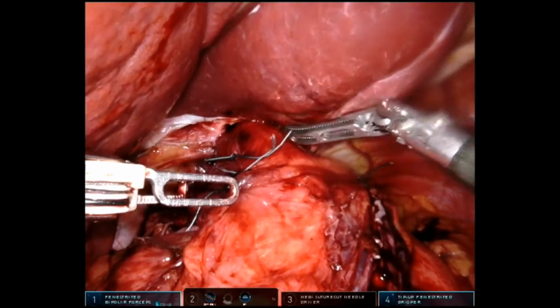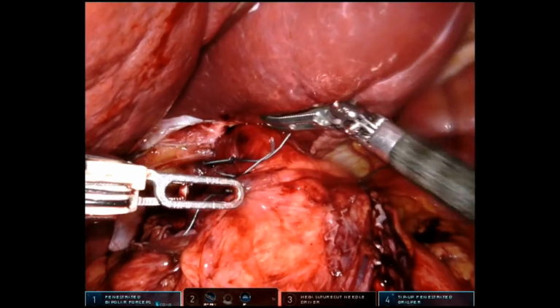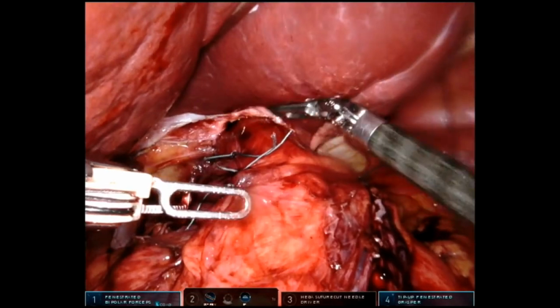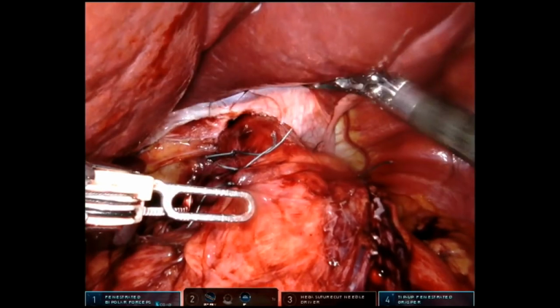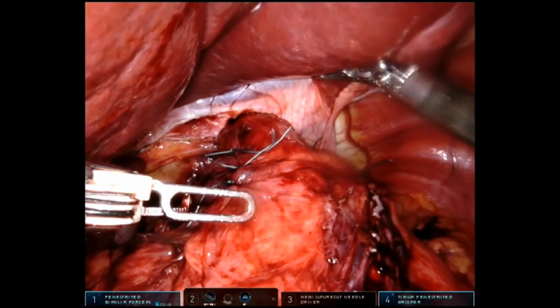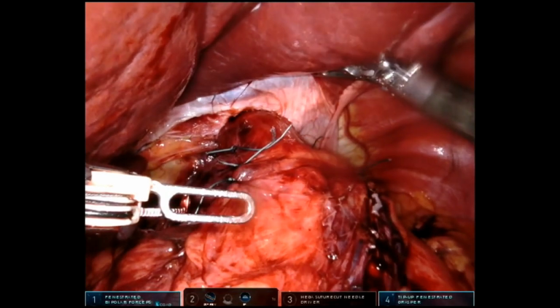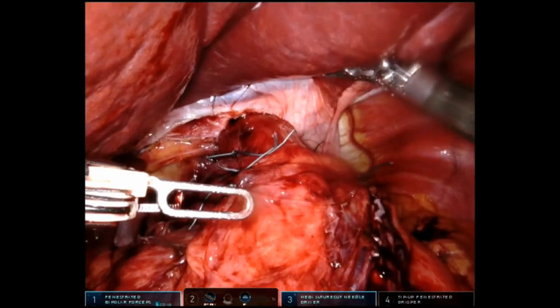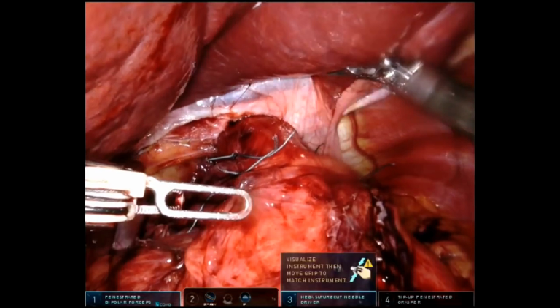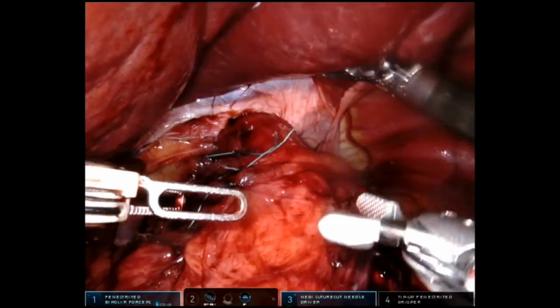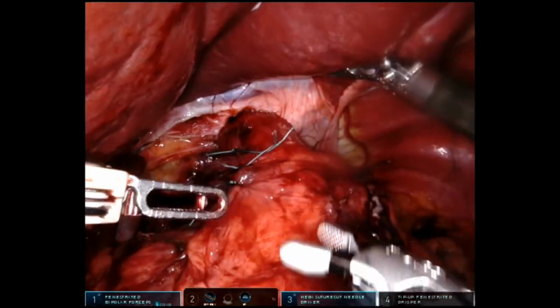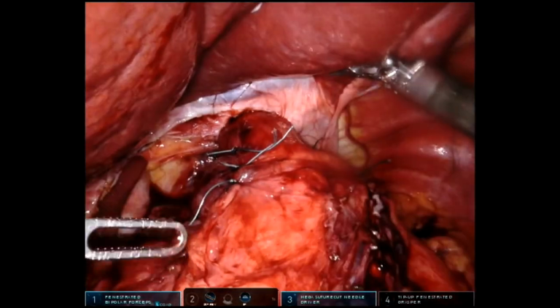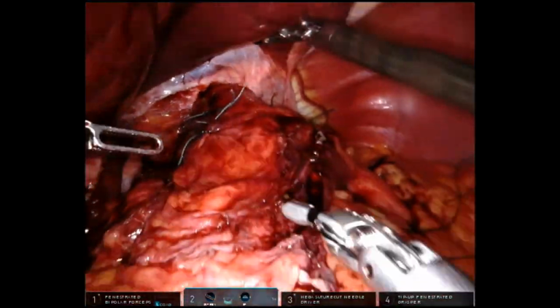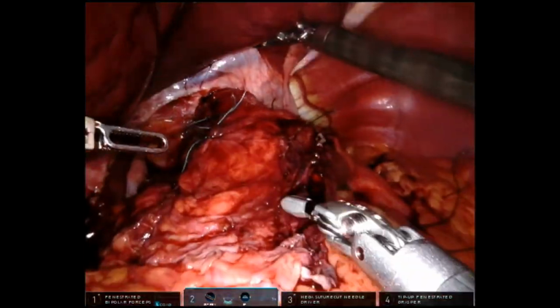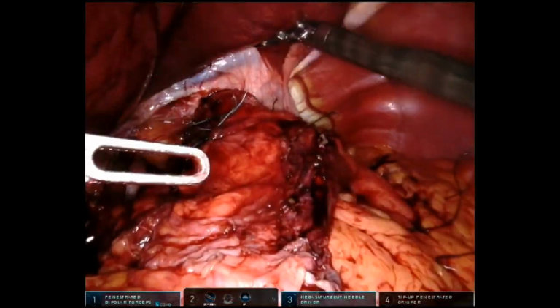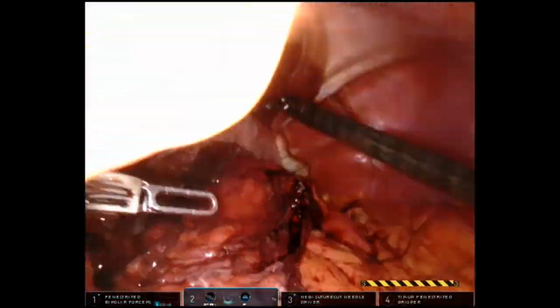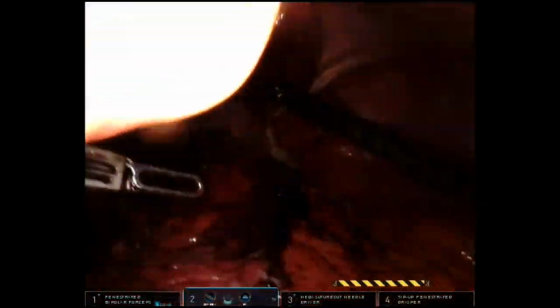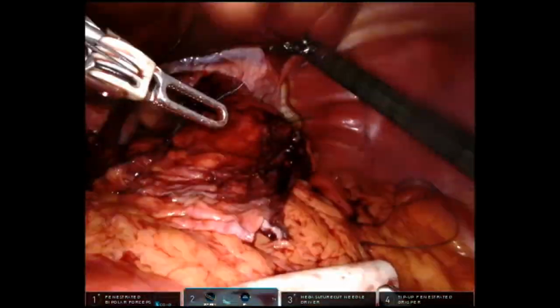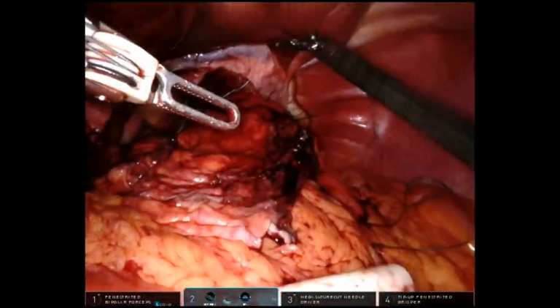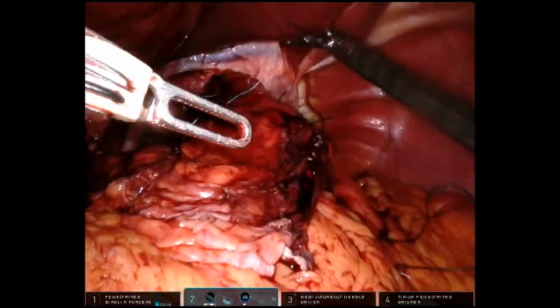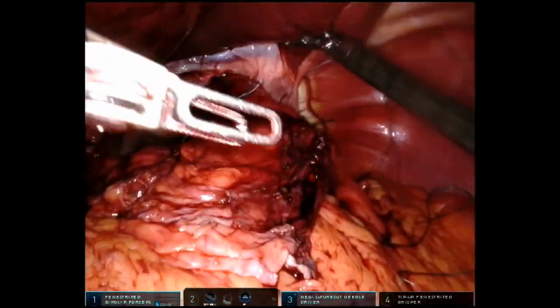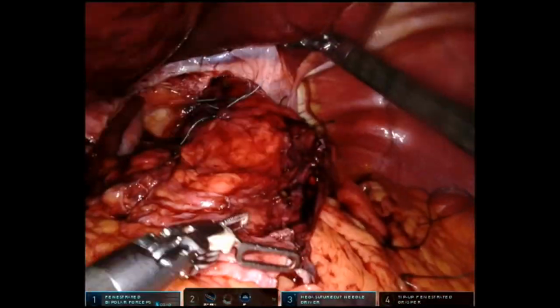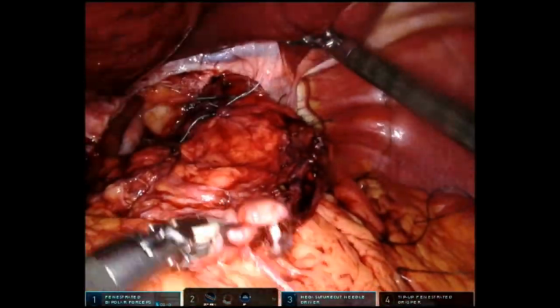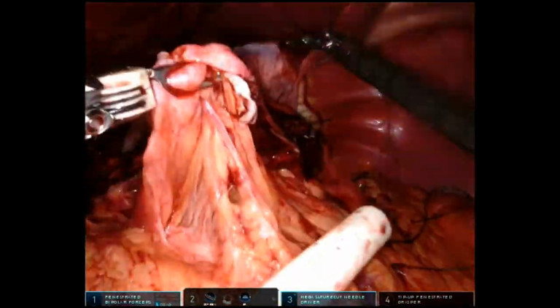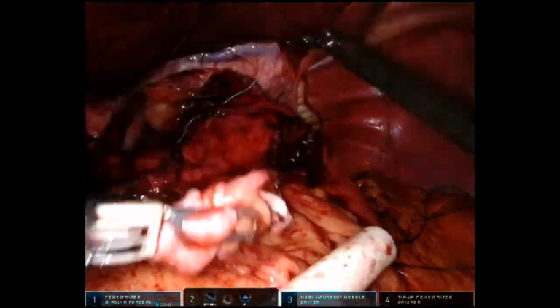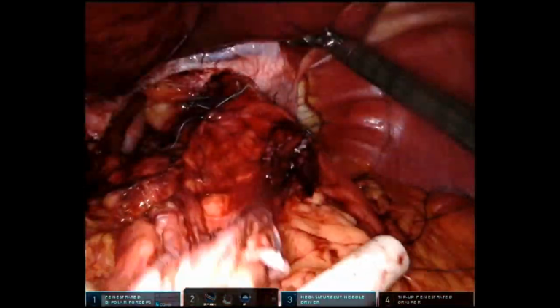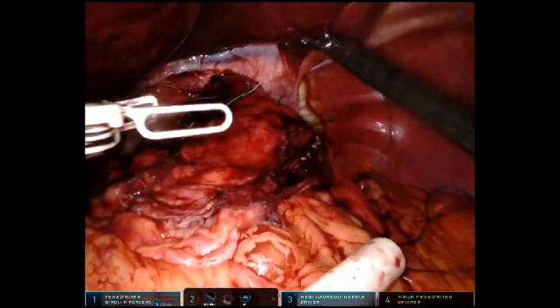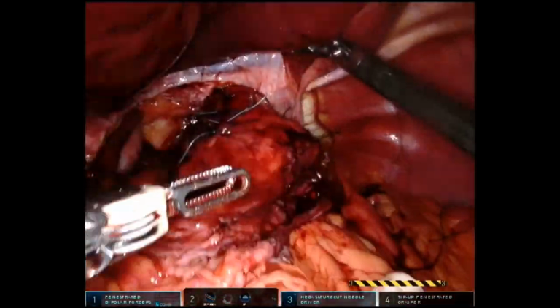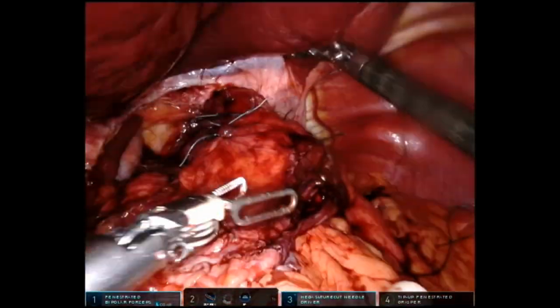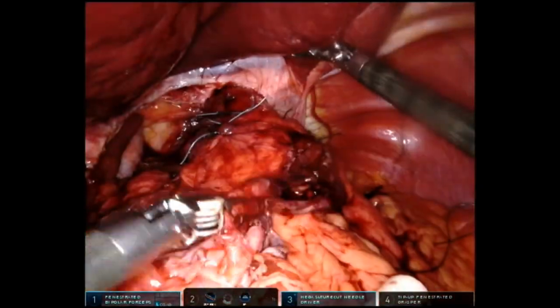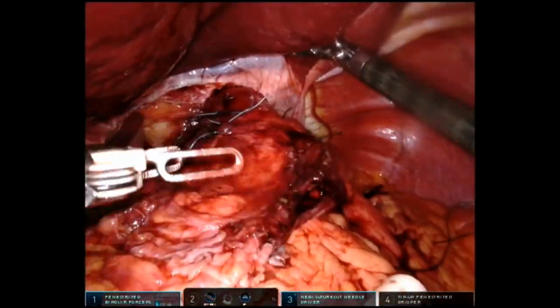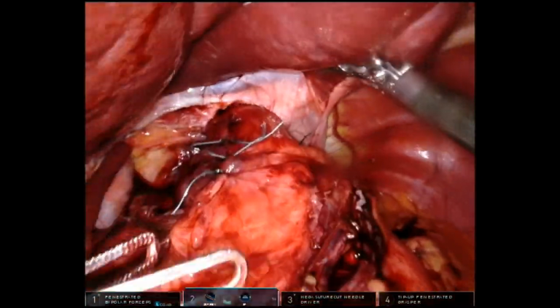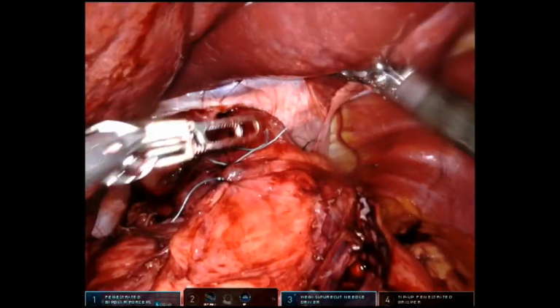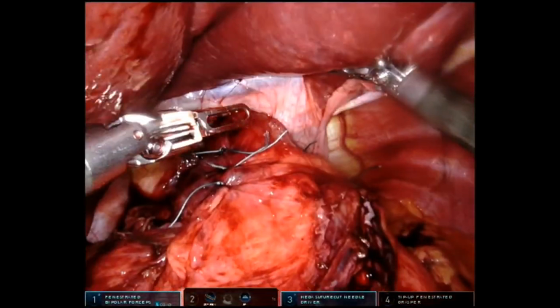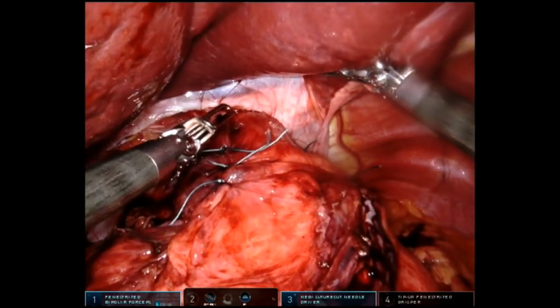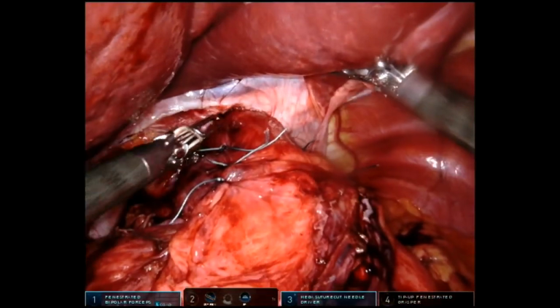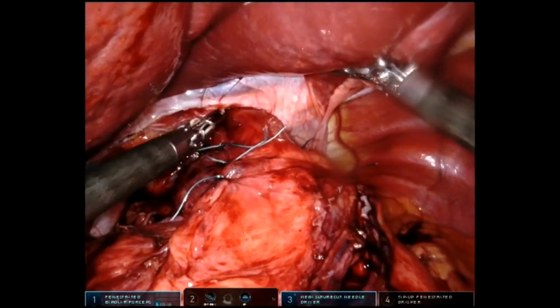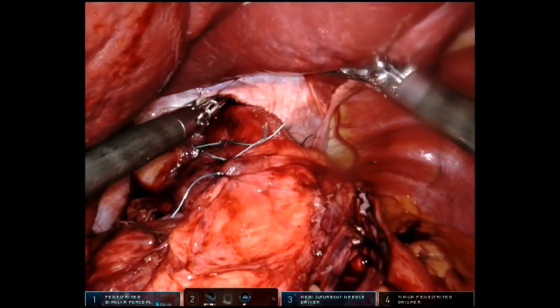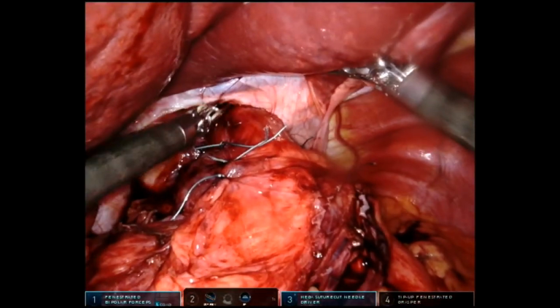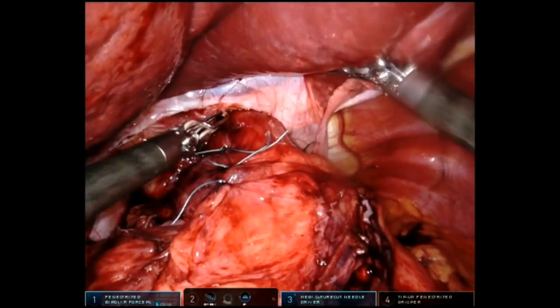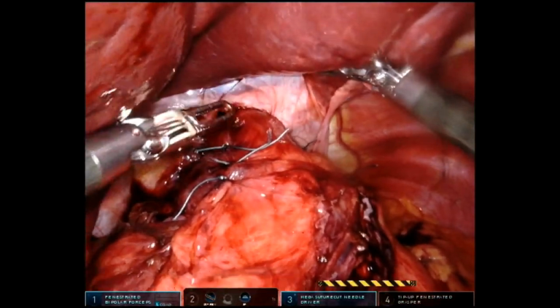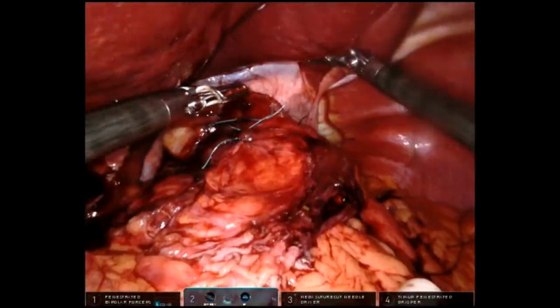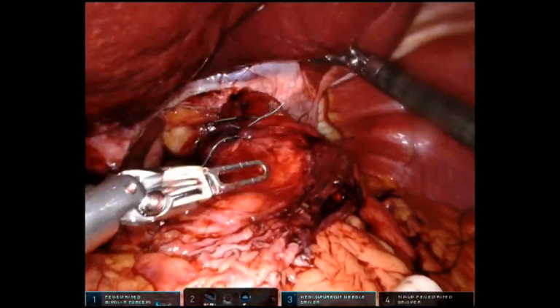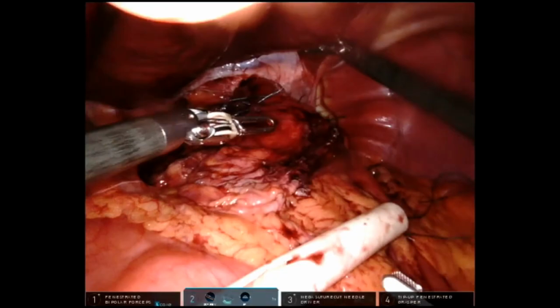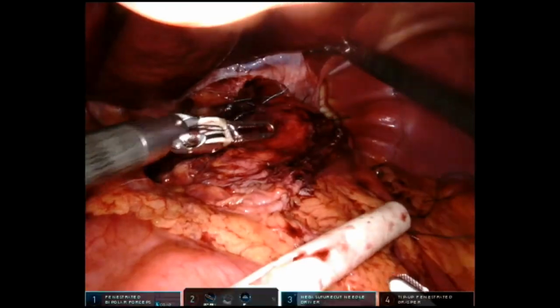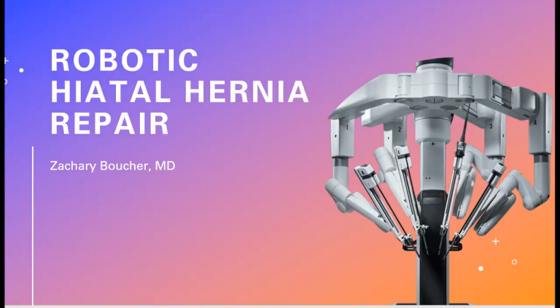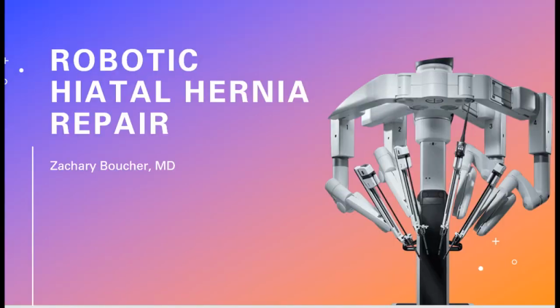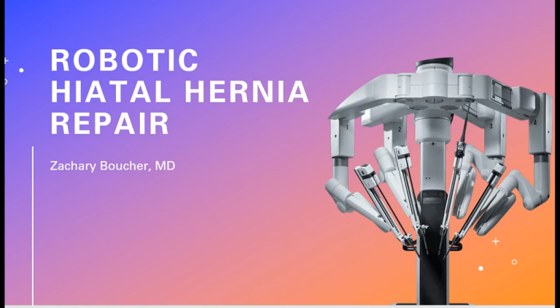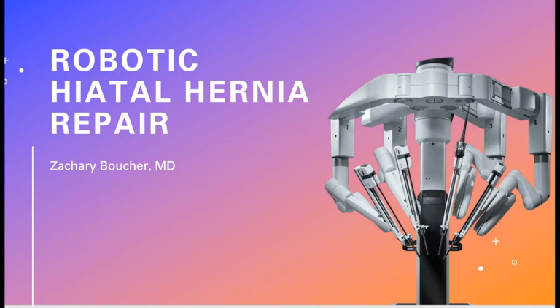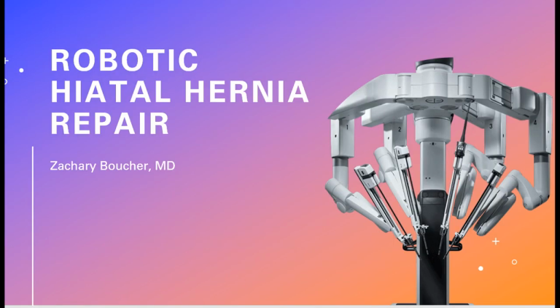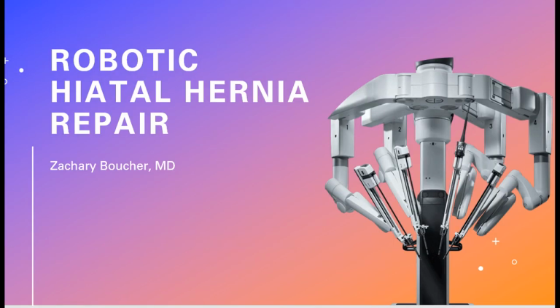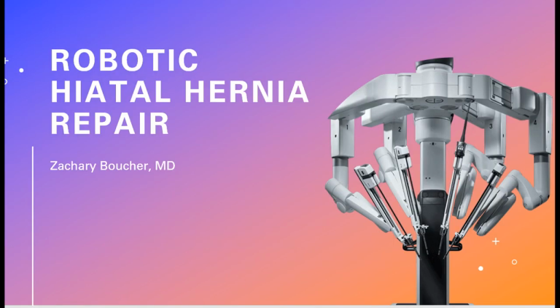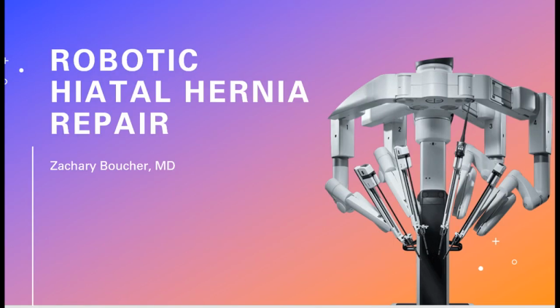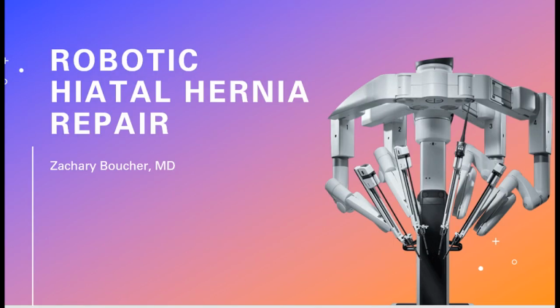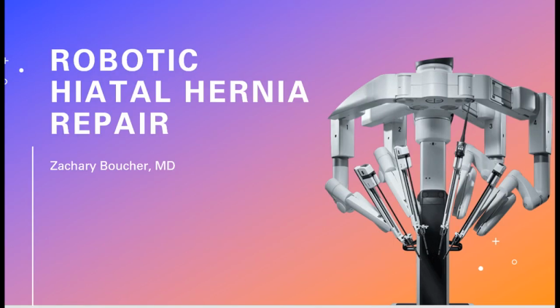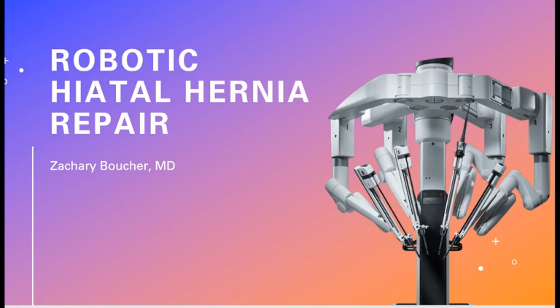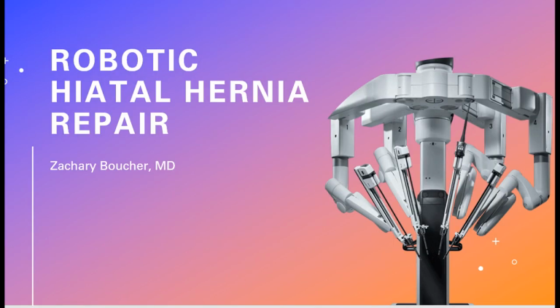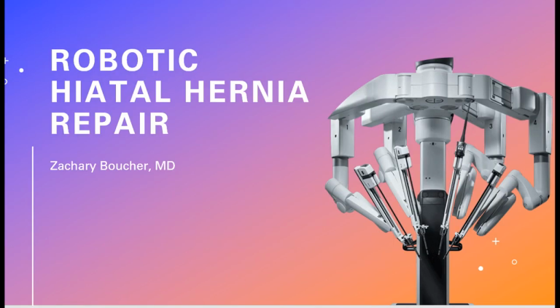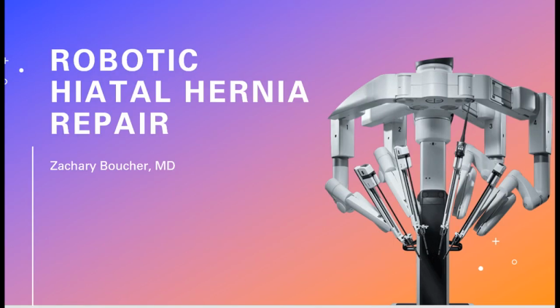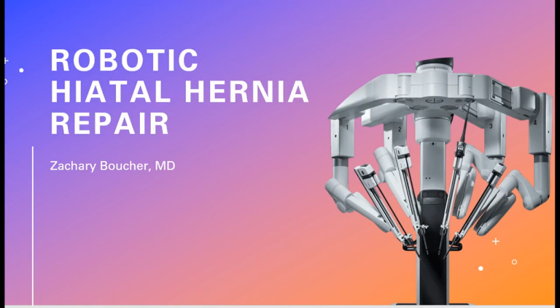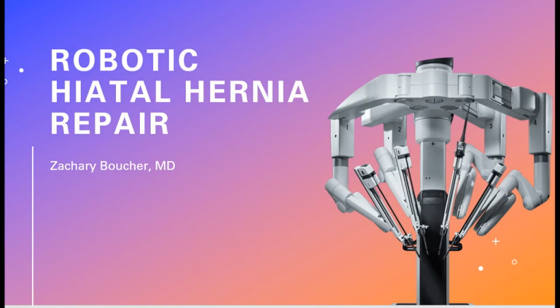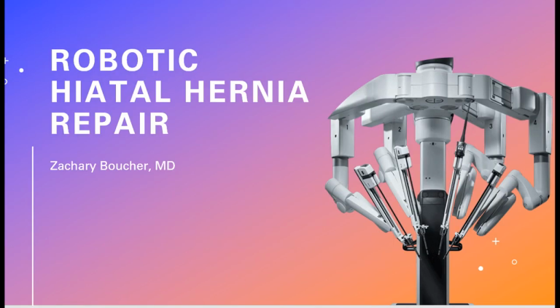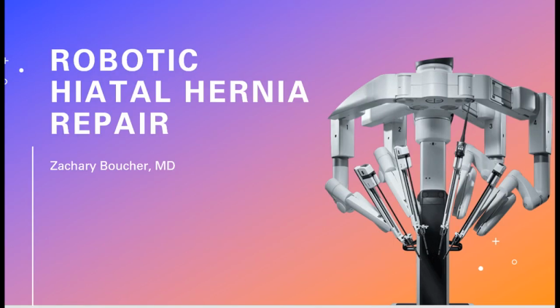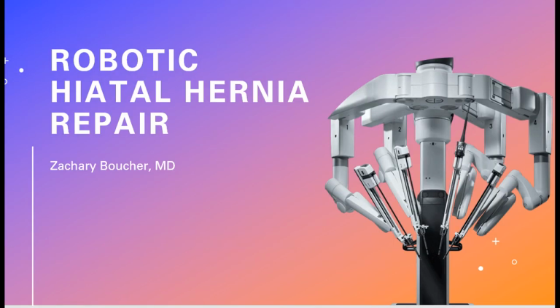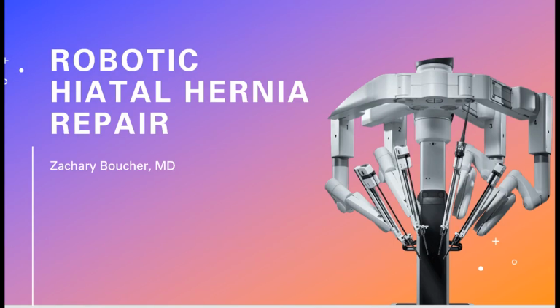At the conclusion, we always do an endoscopy to make sure there's no sign of injury. That's the hernia sac hanging down. Thanks for watching.